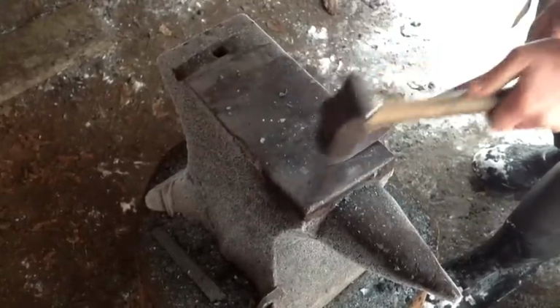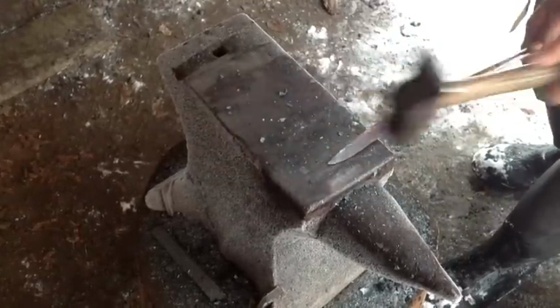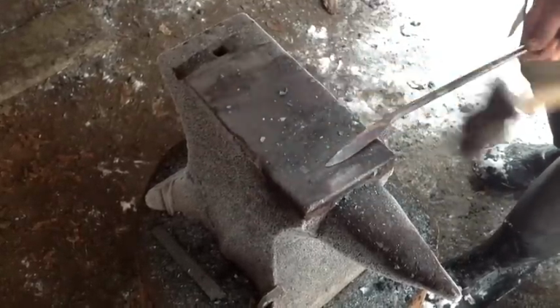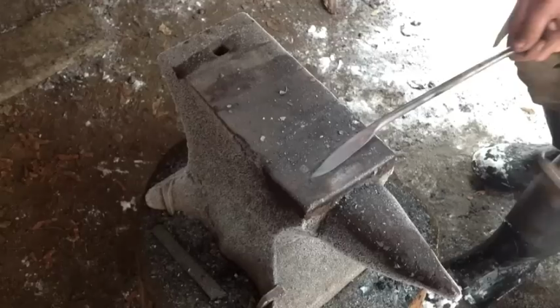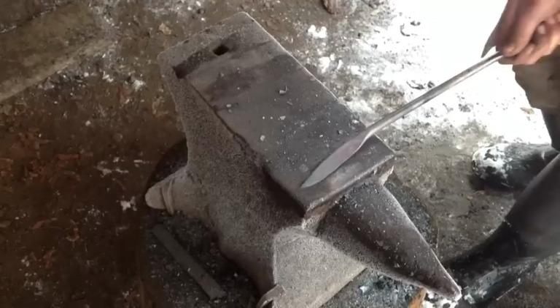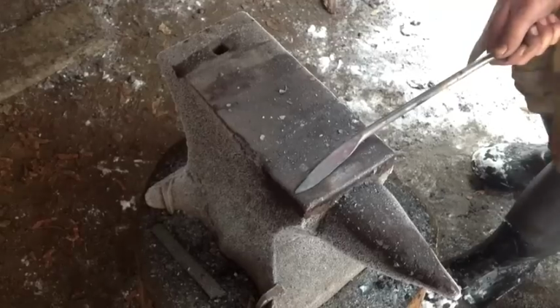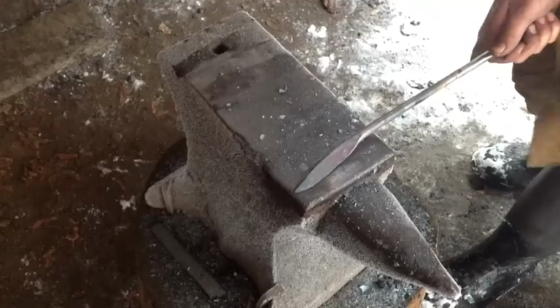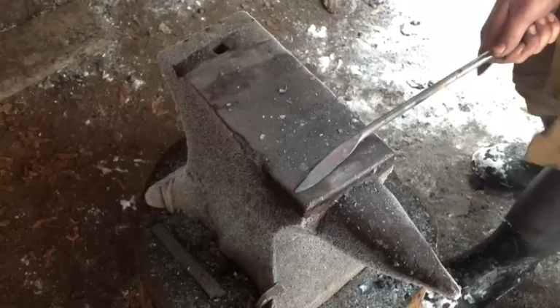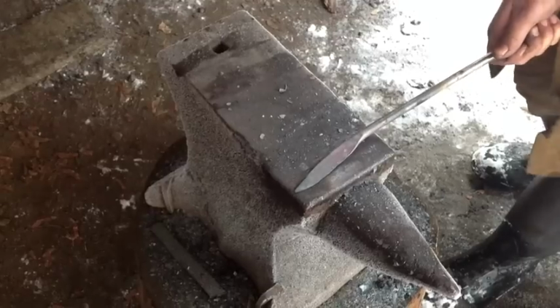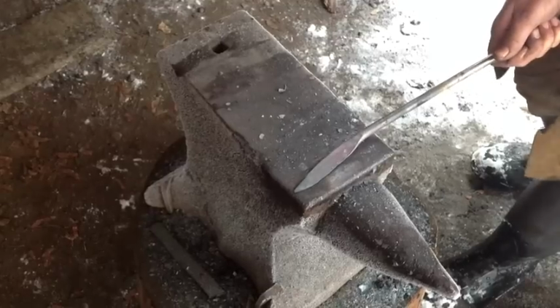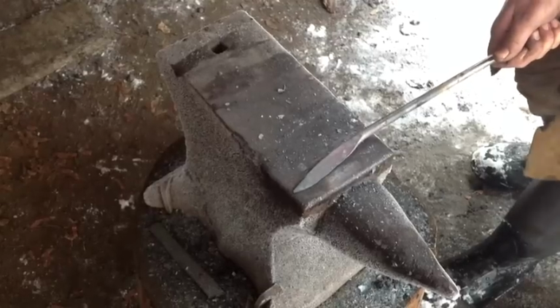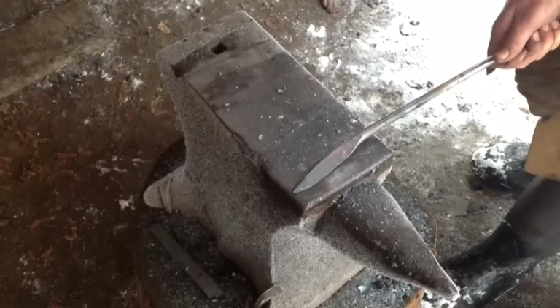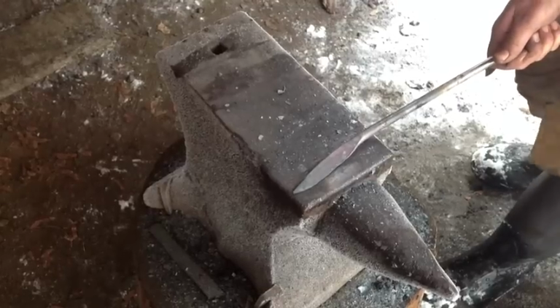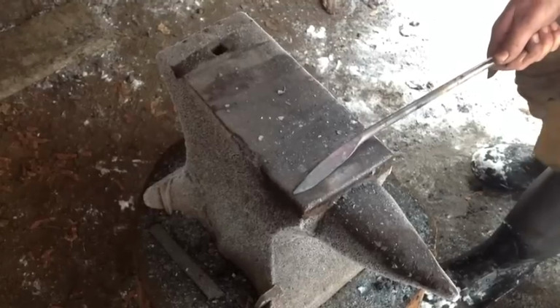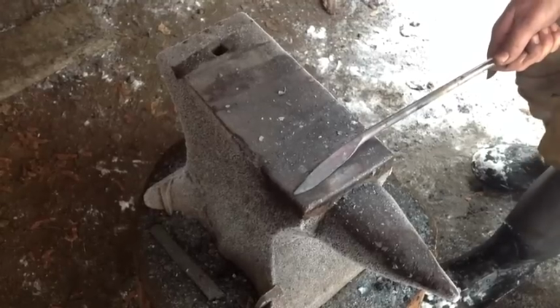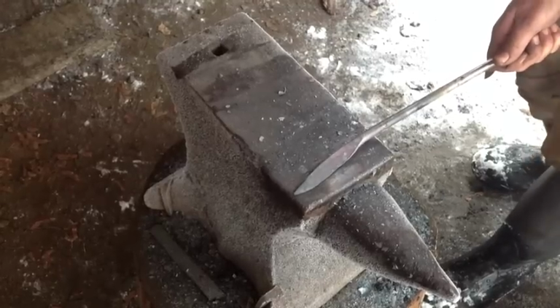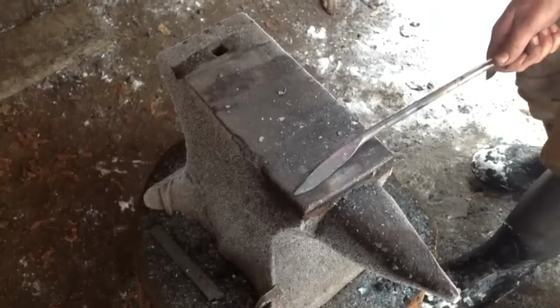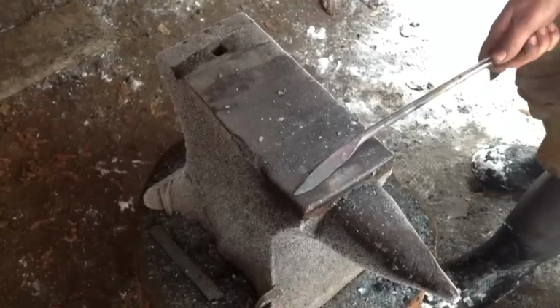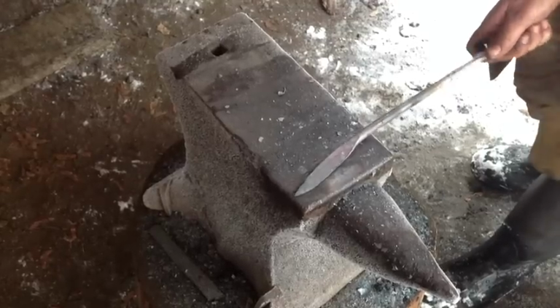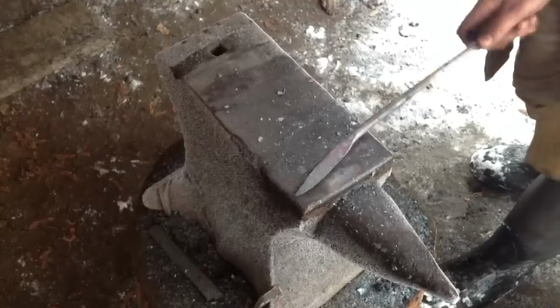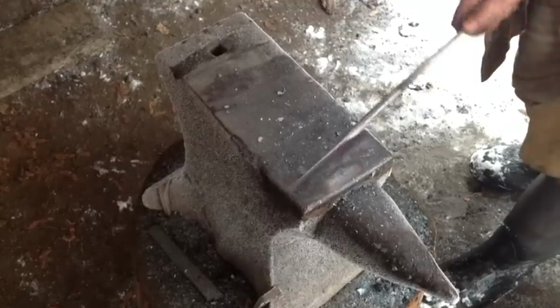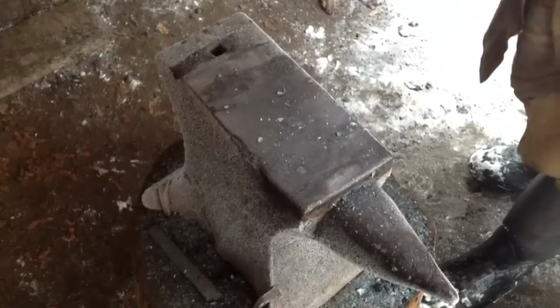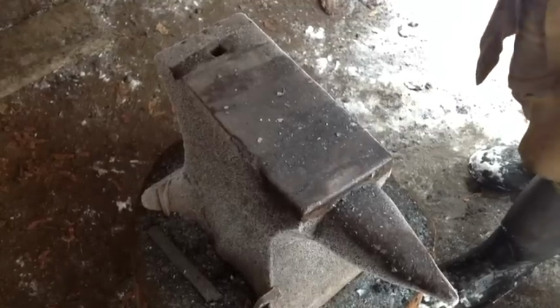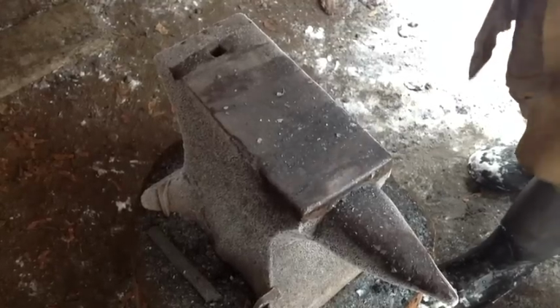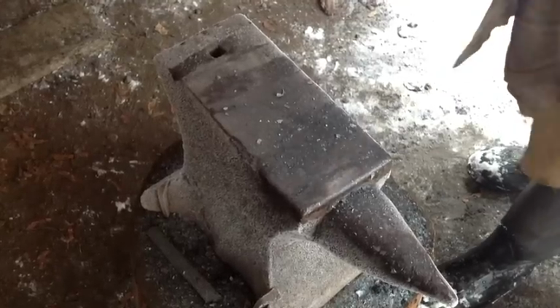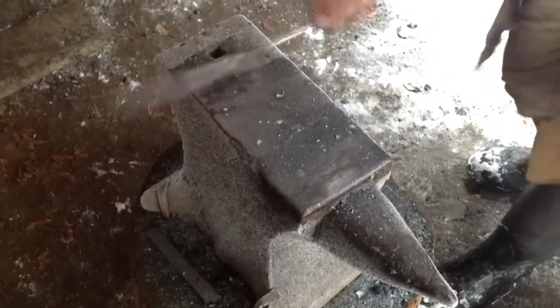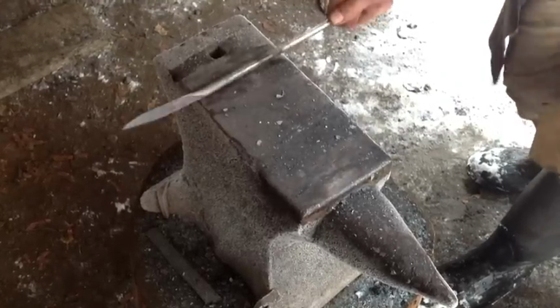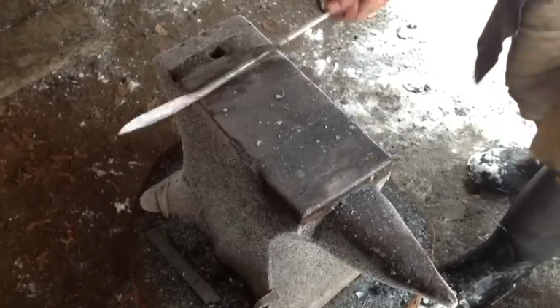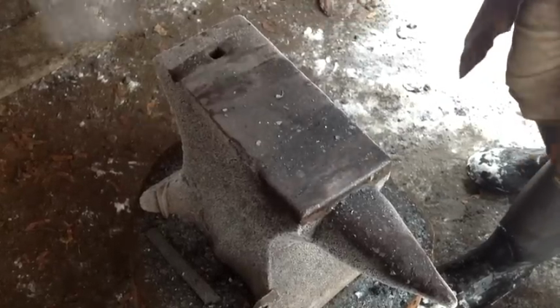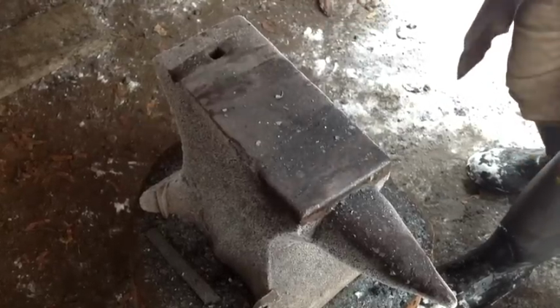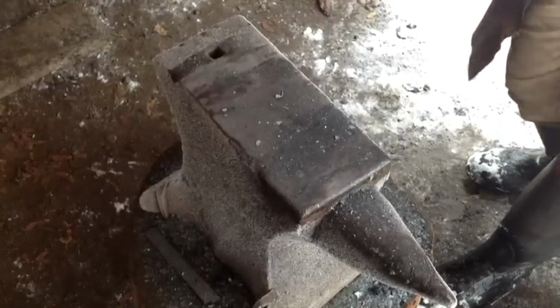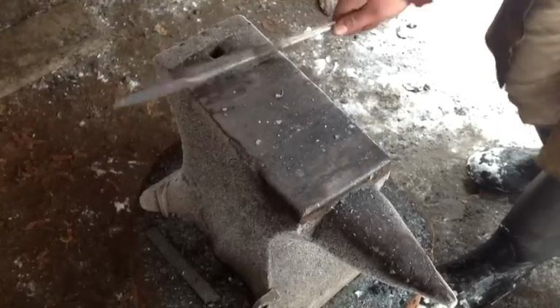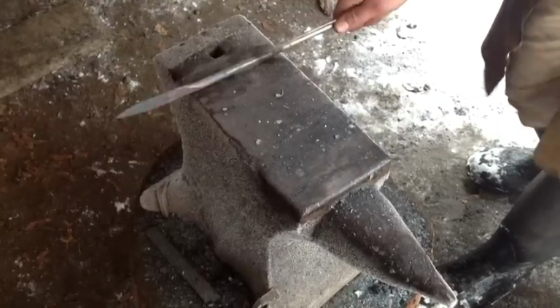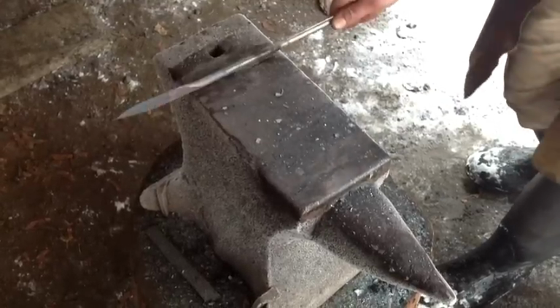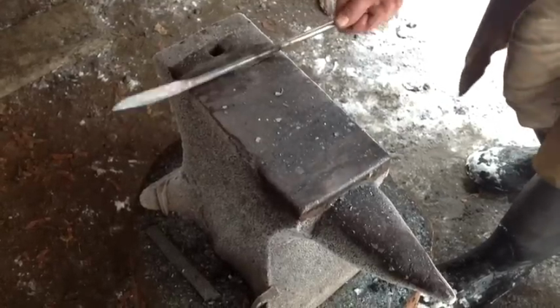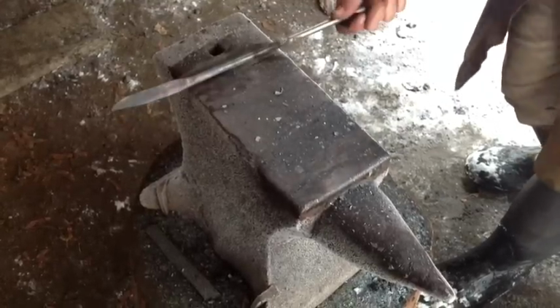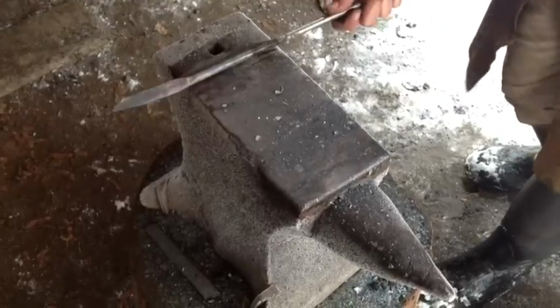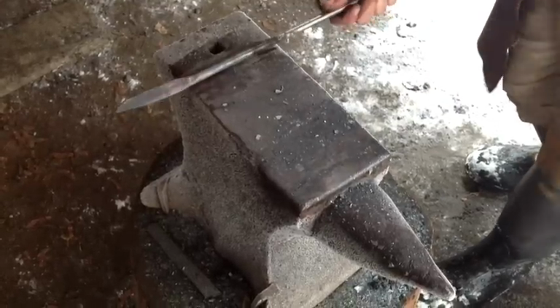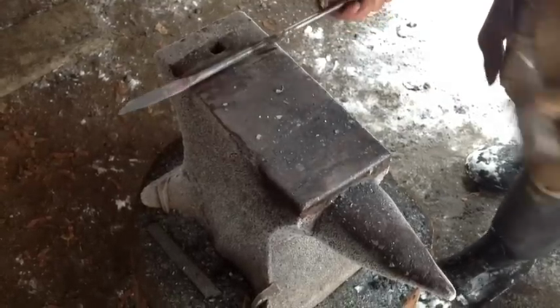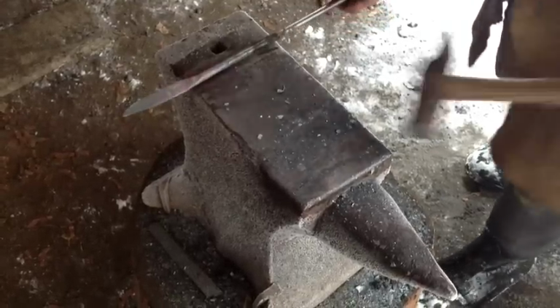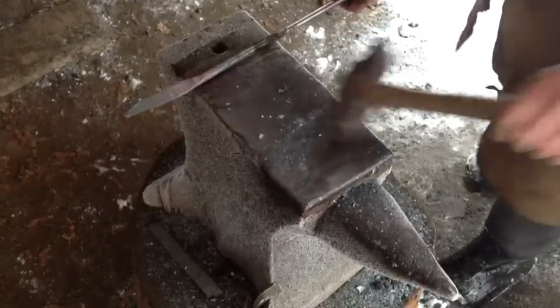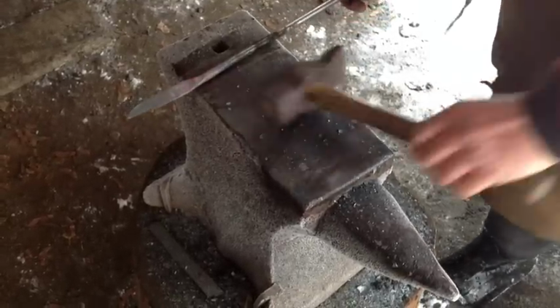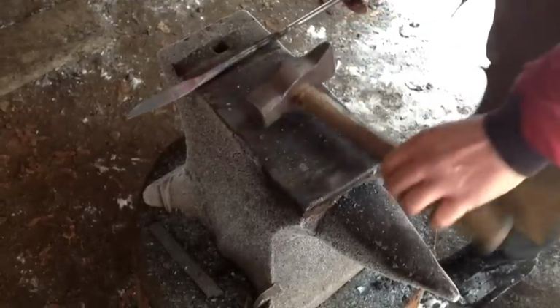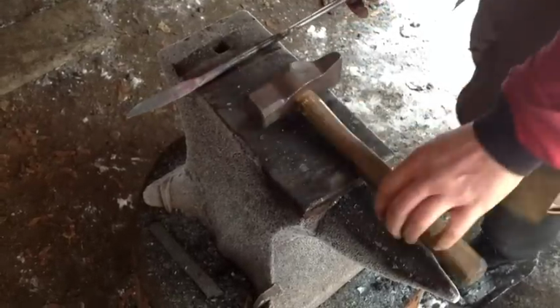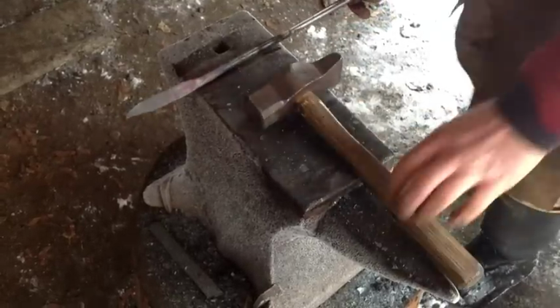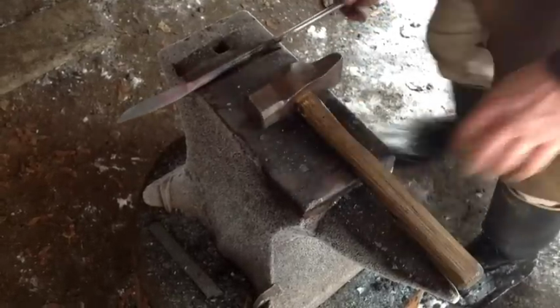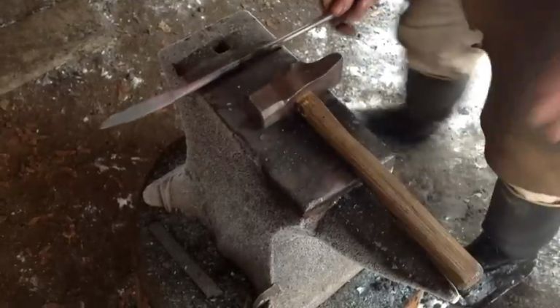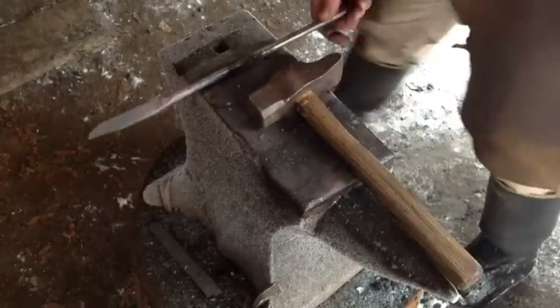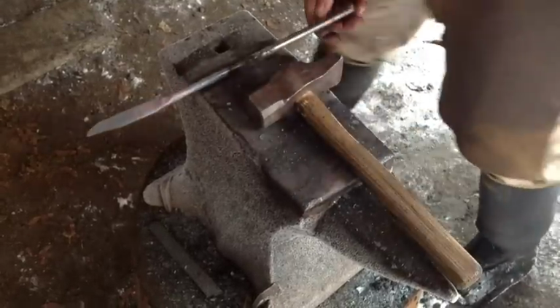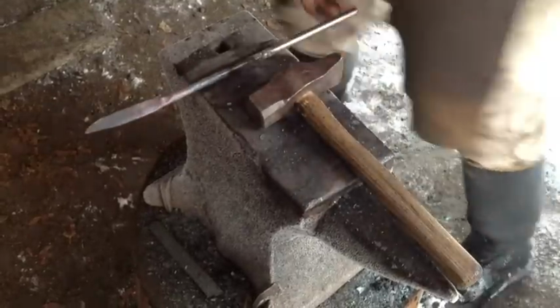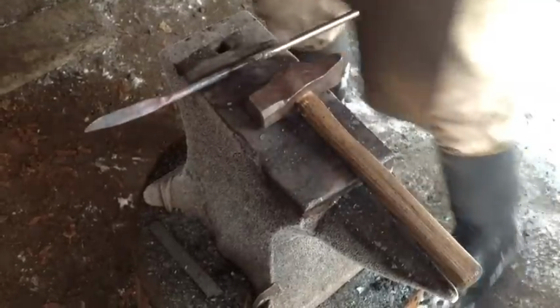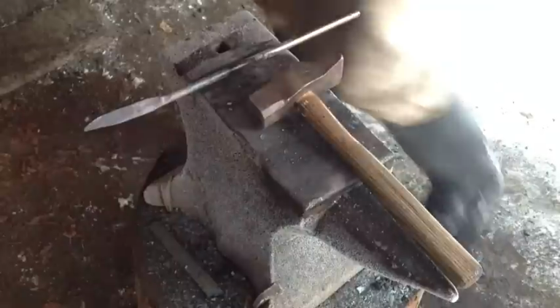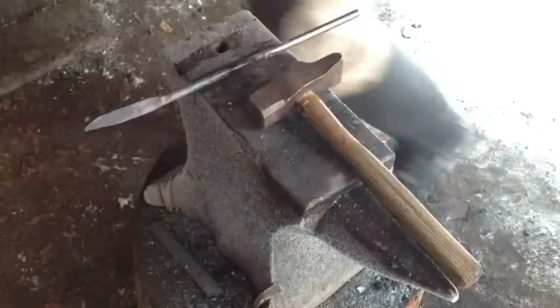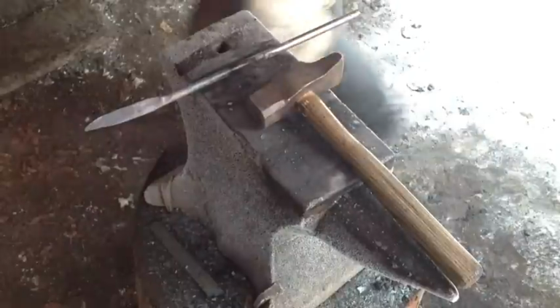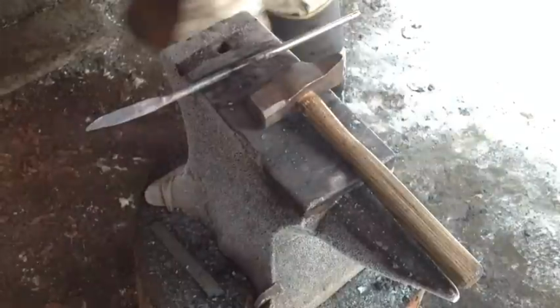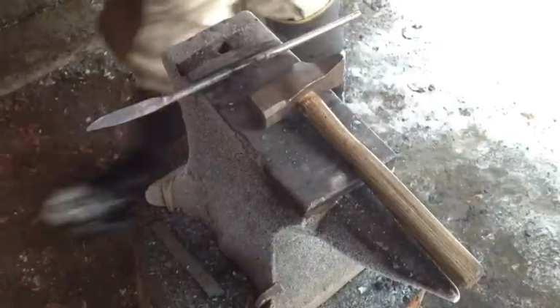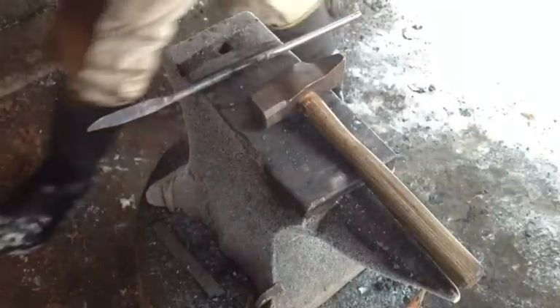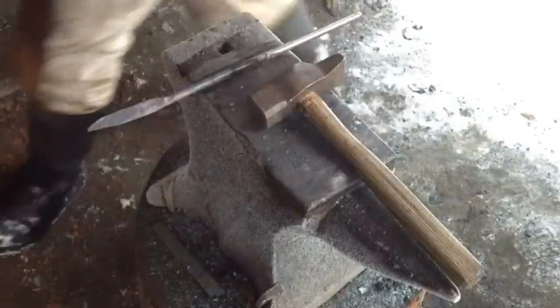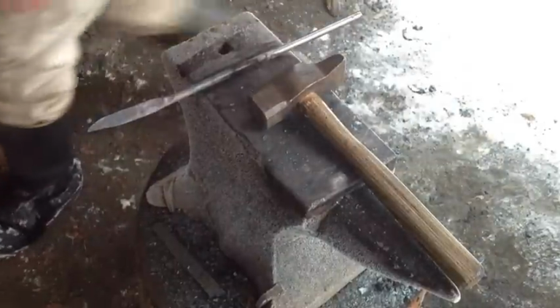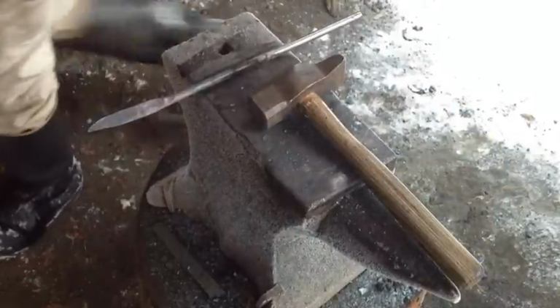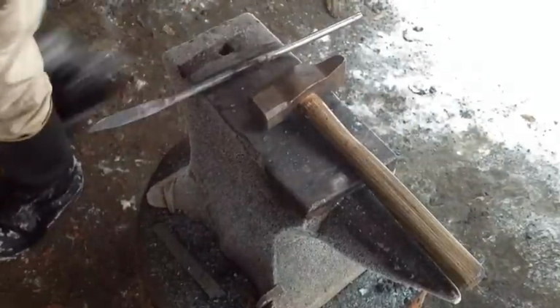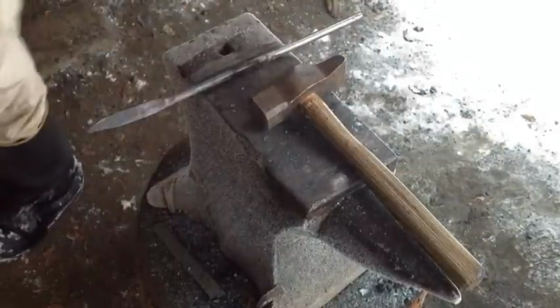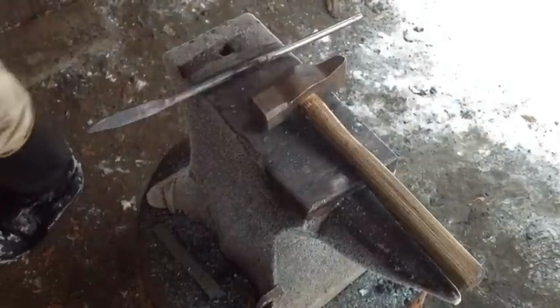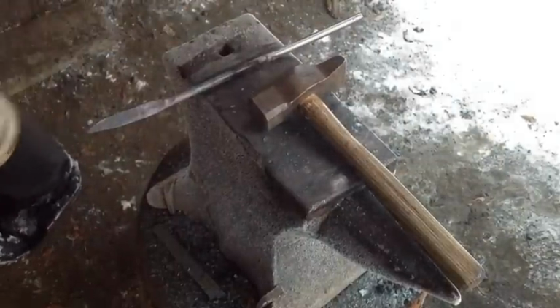Here I'm not actually tapering — I'm just straightening the knife. You can obviously straighten on the face of the anvil. I hope that helps.